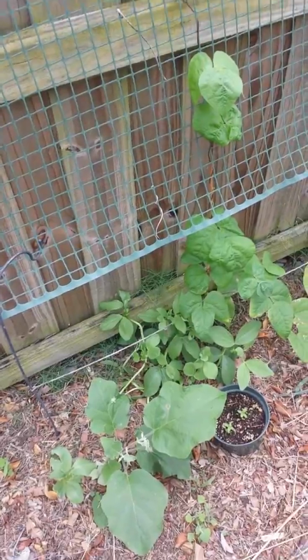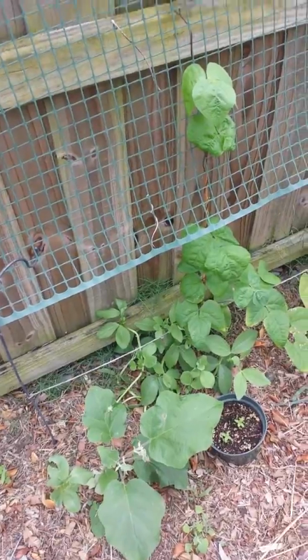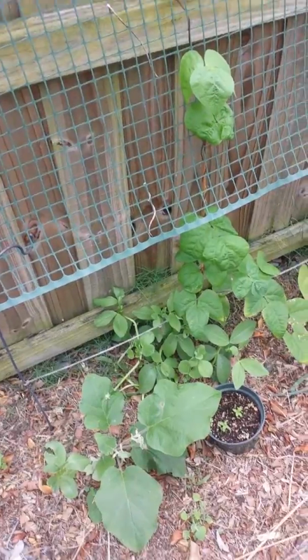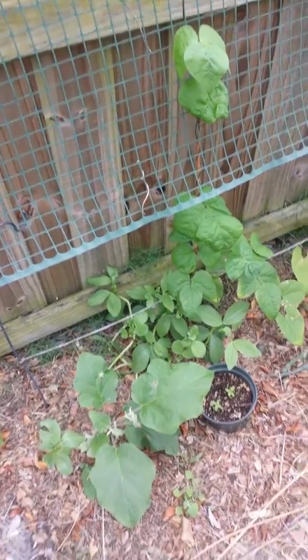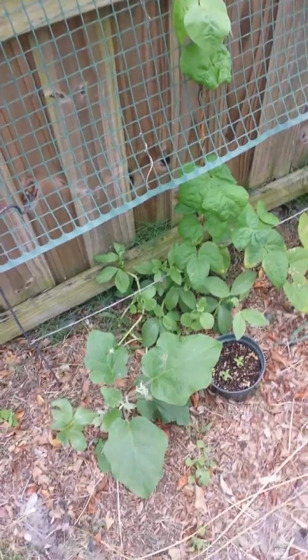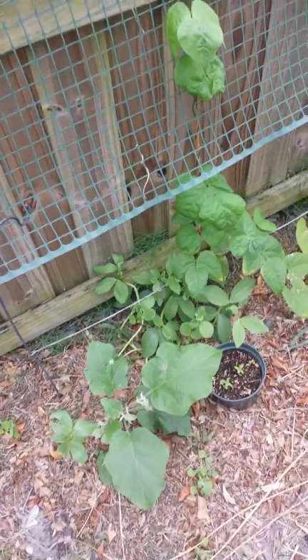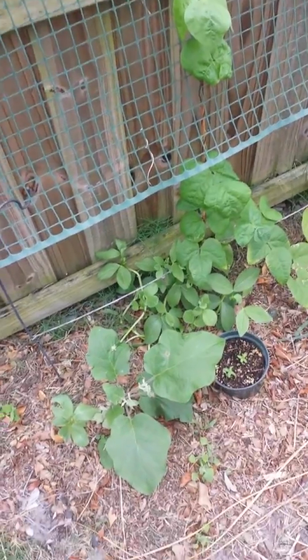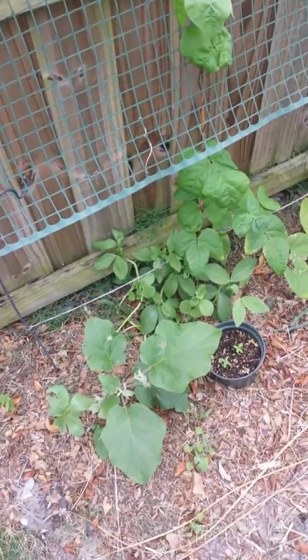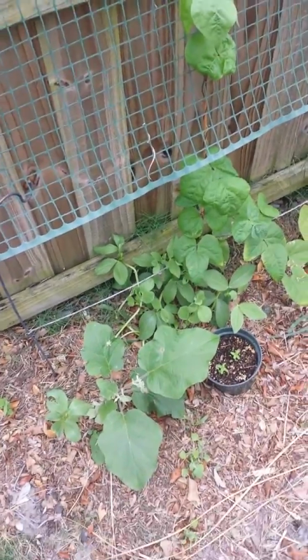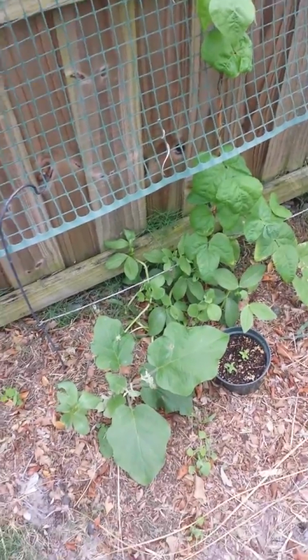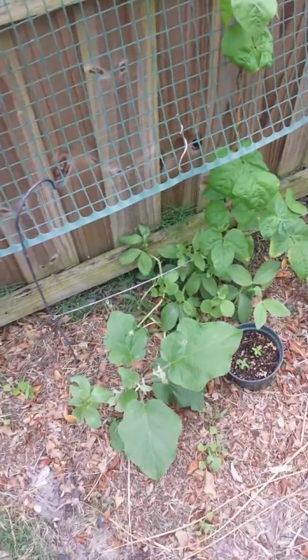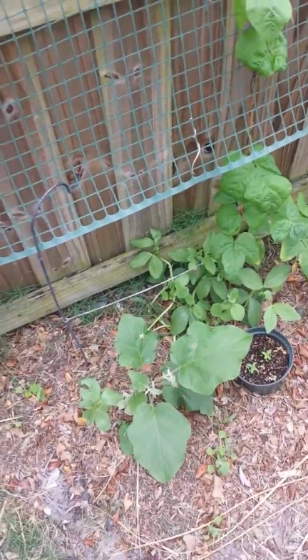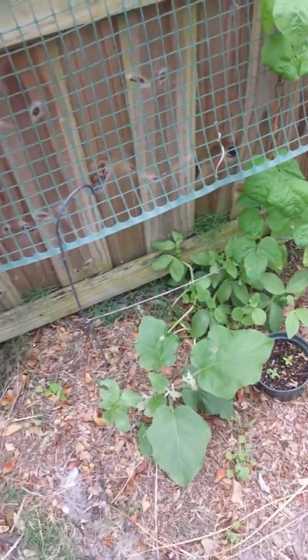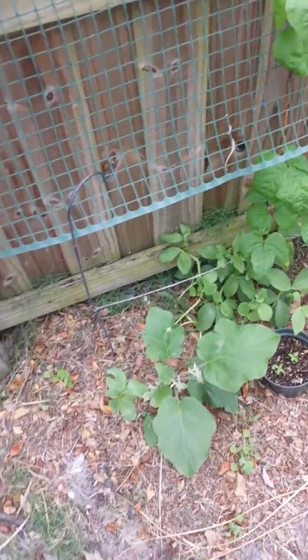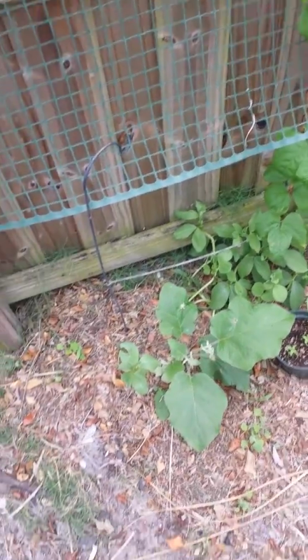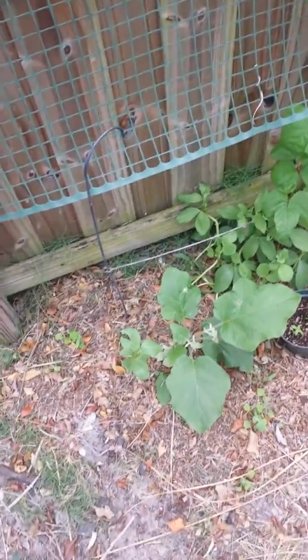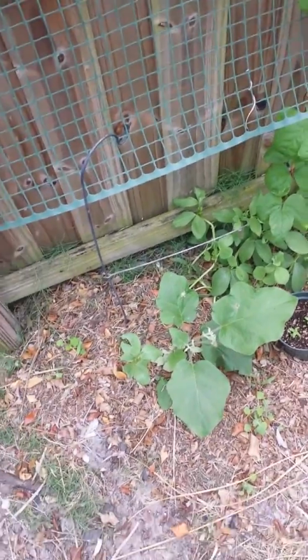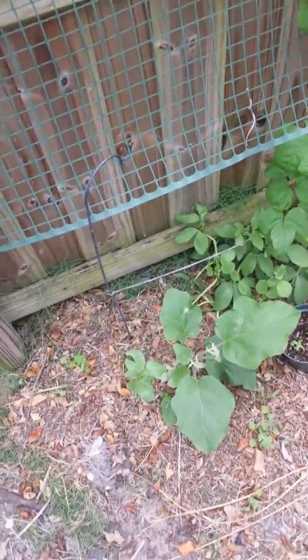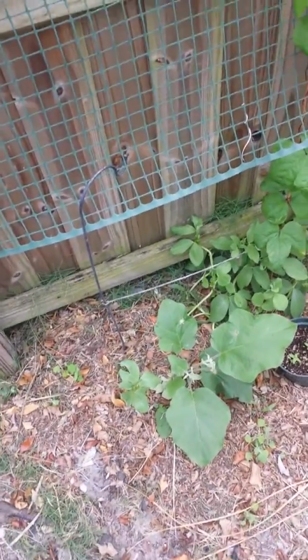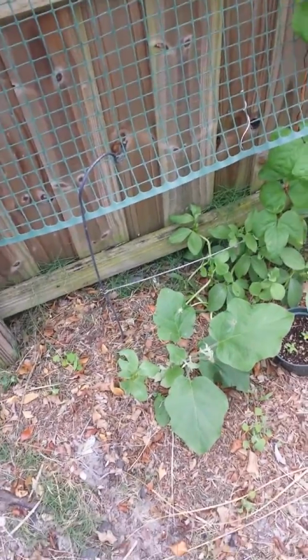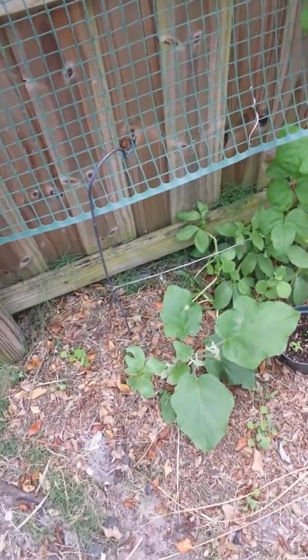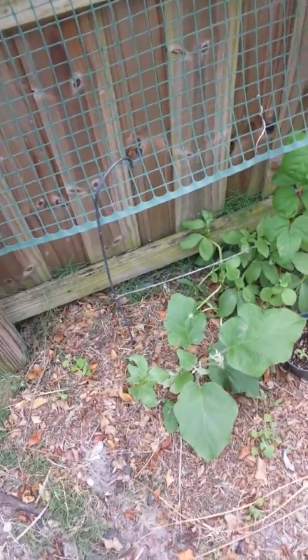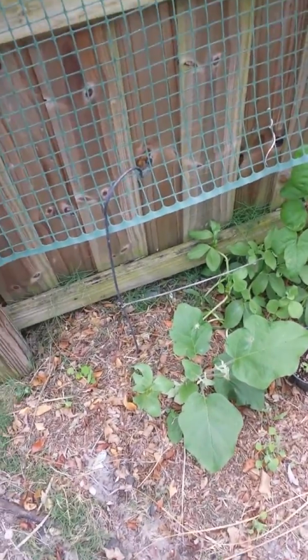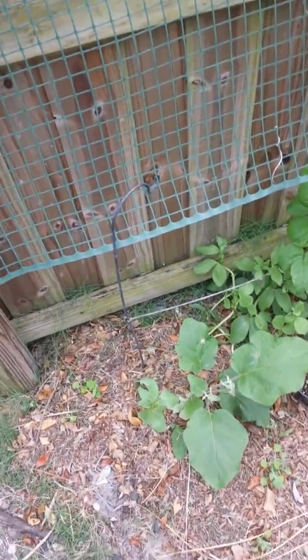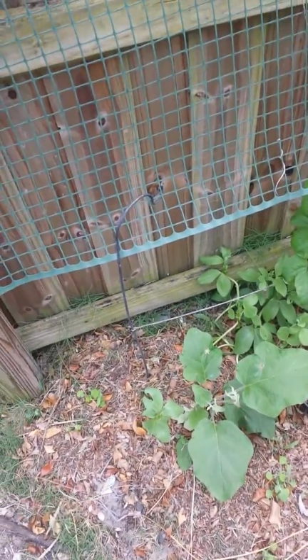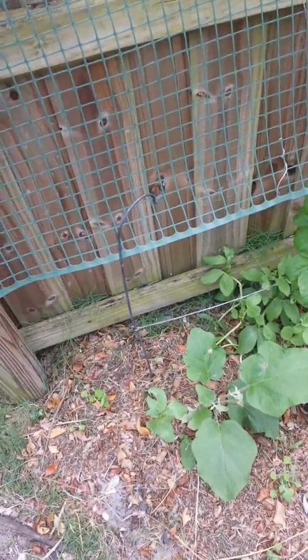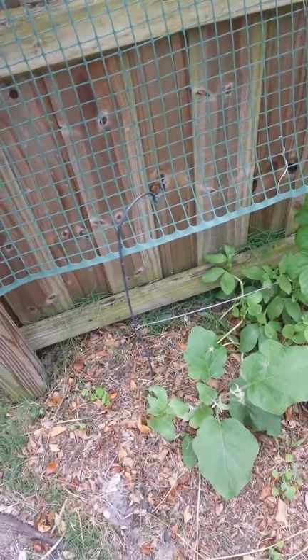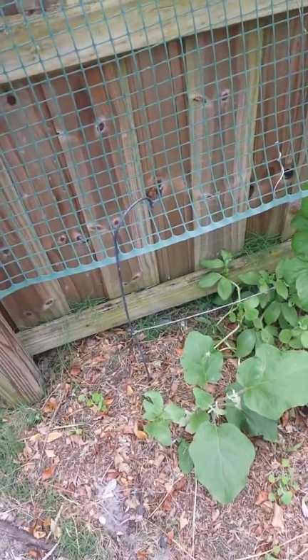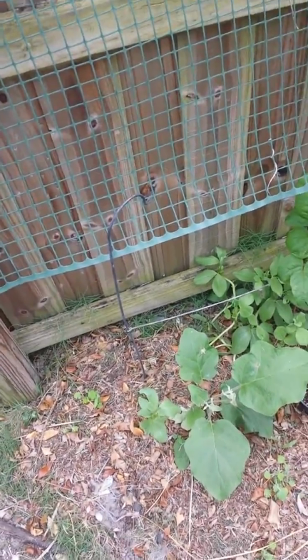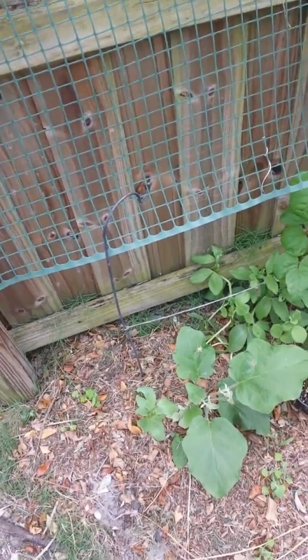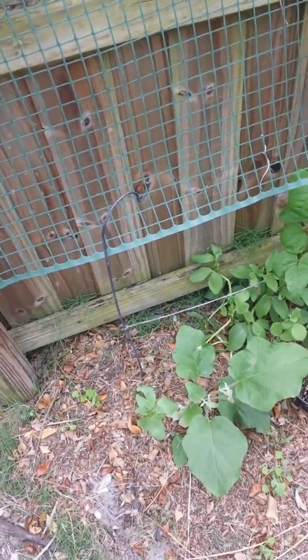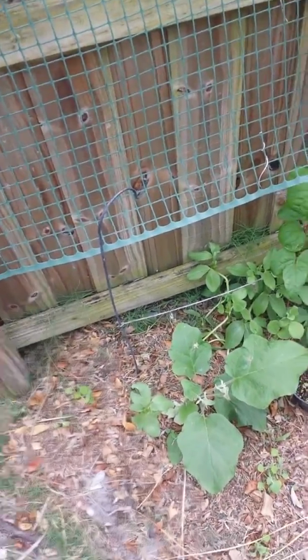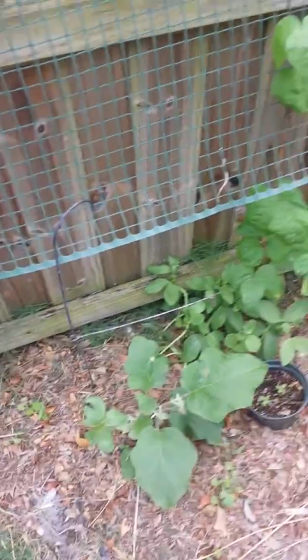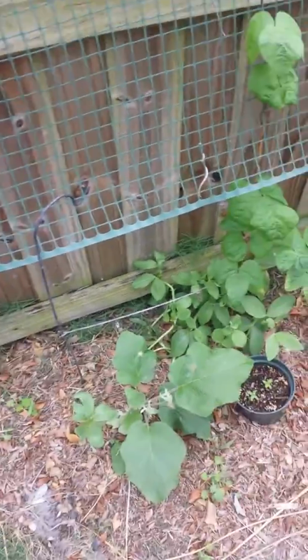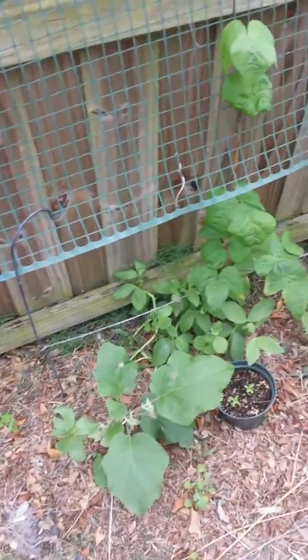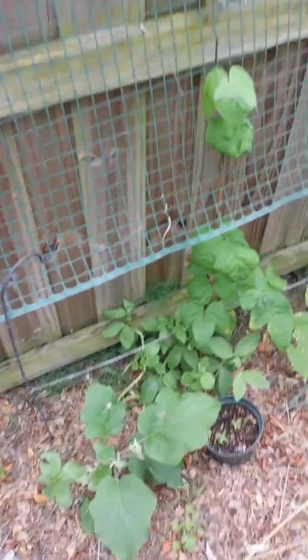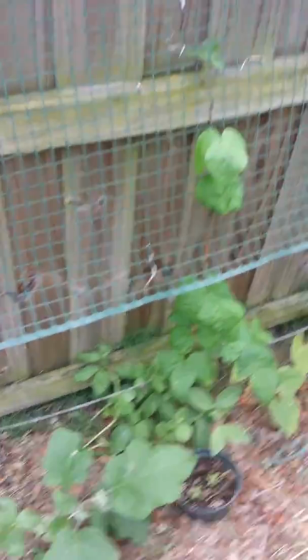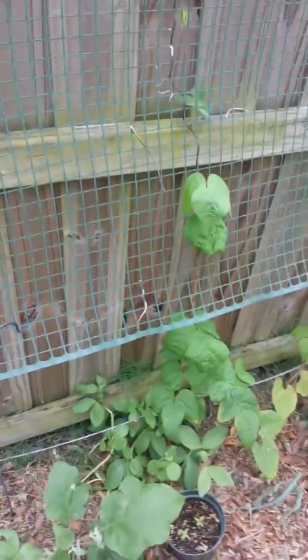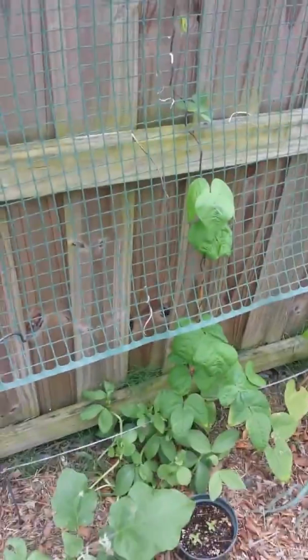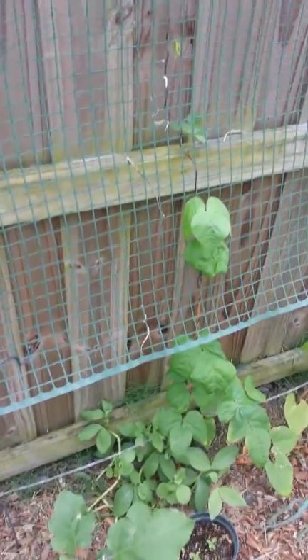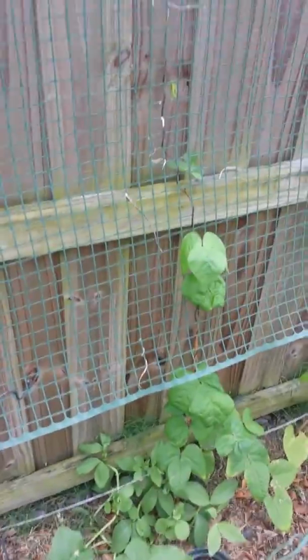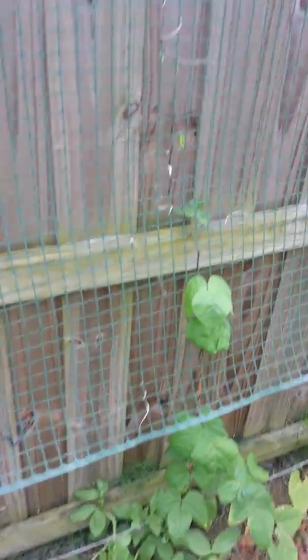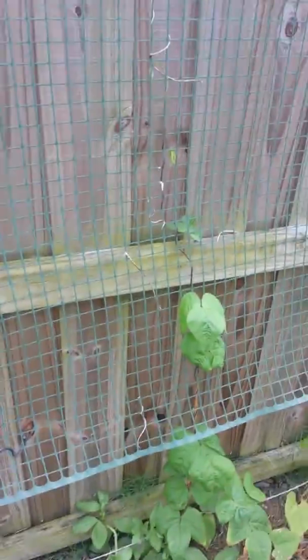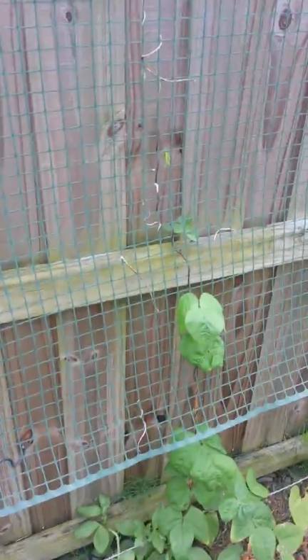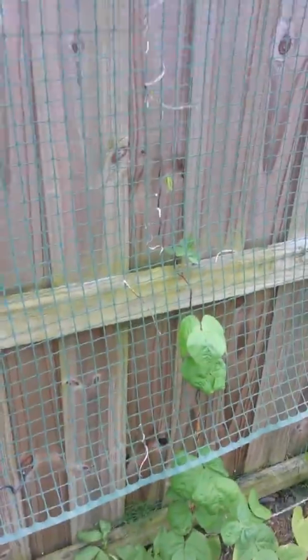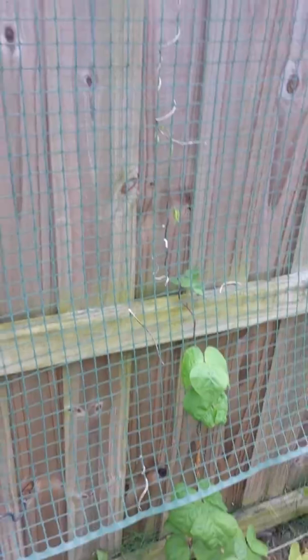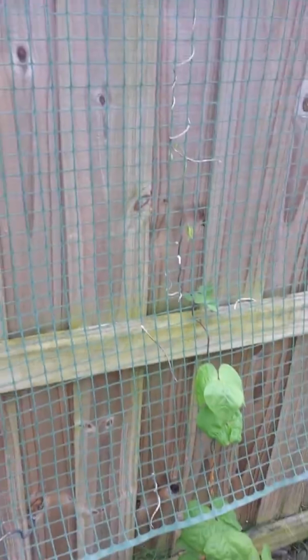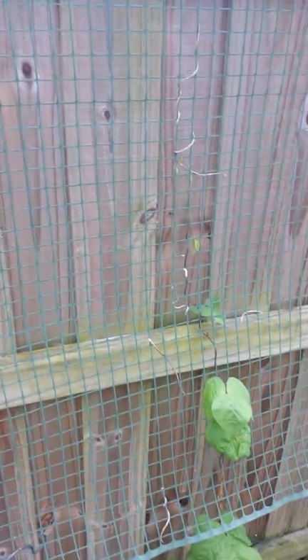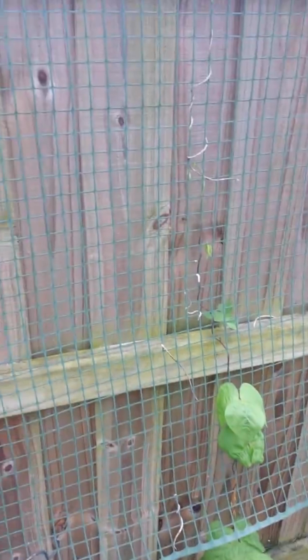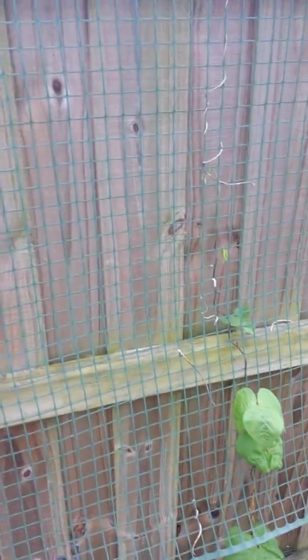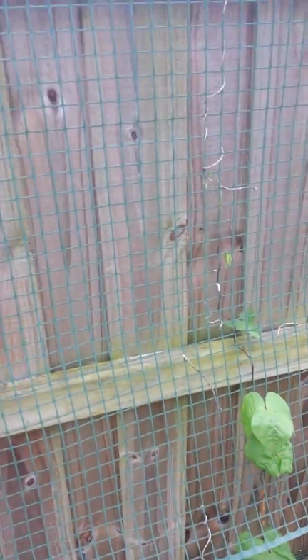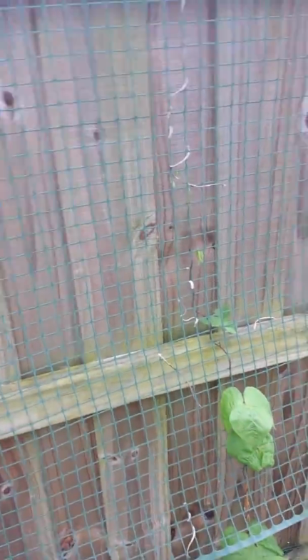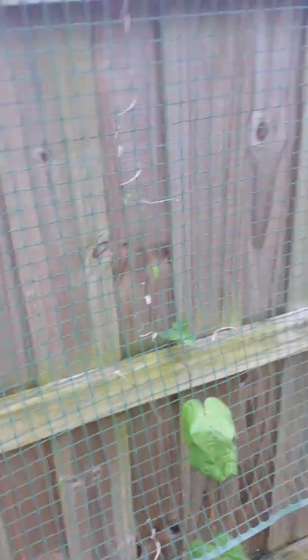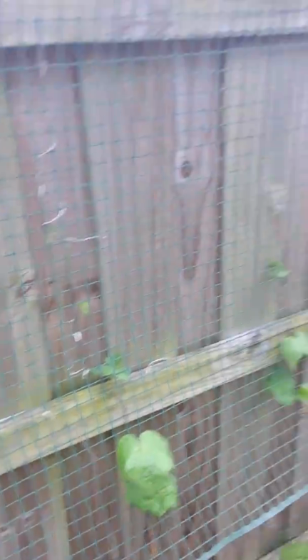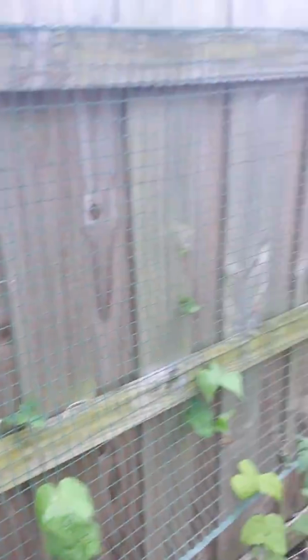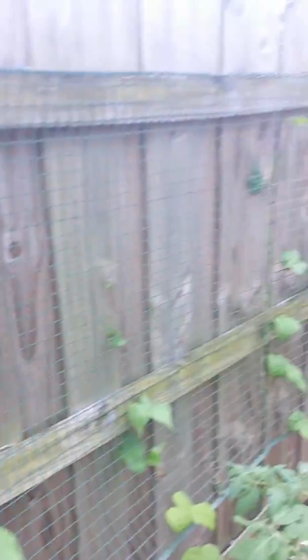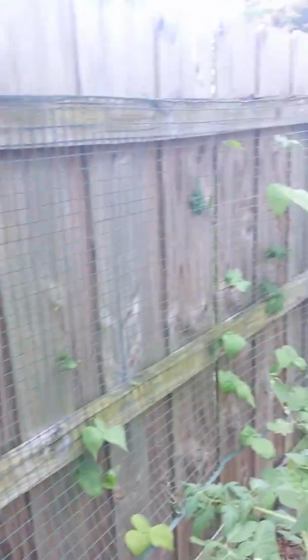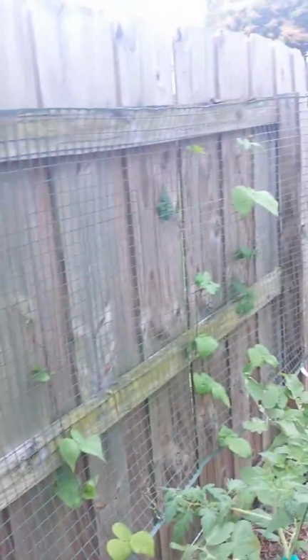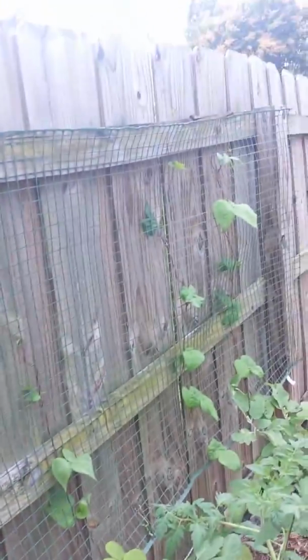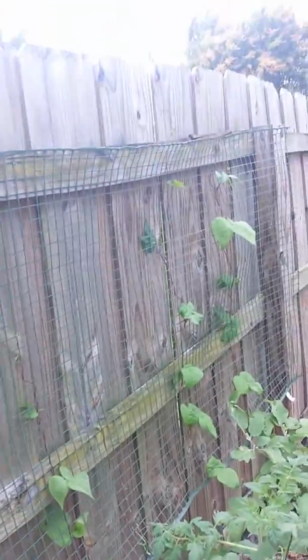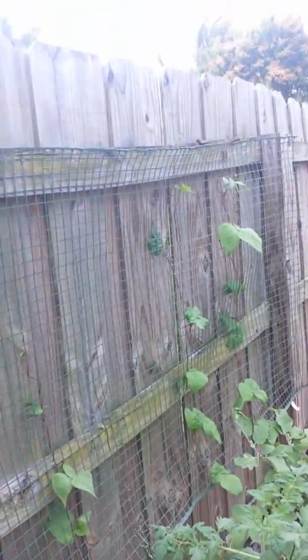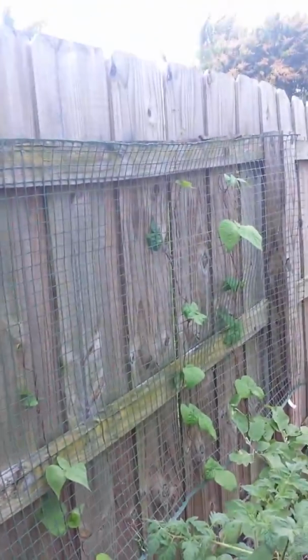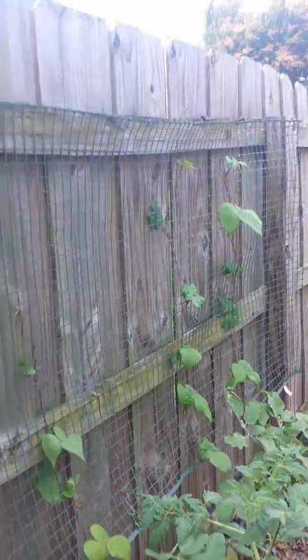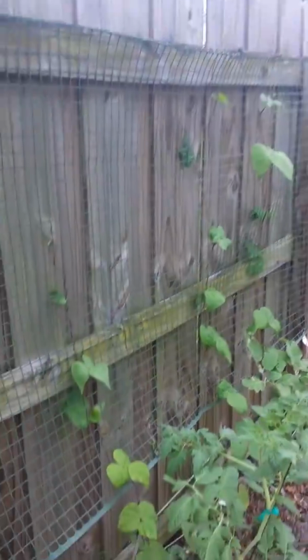Hey guys, it's Purbius1030 with Tin Can Gardener. I just wanted to do a little bit of an update on my garden.